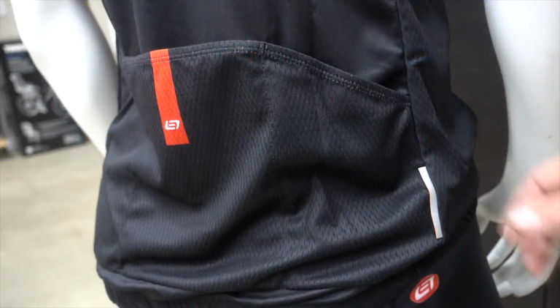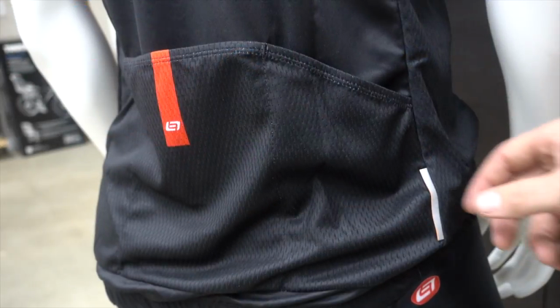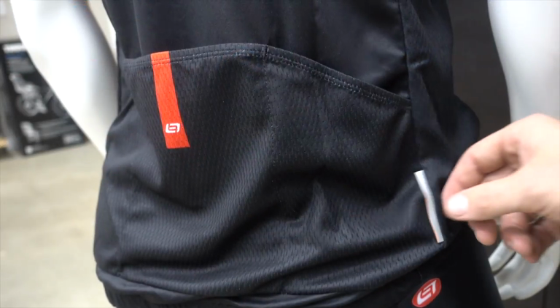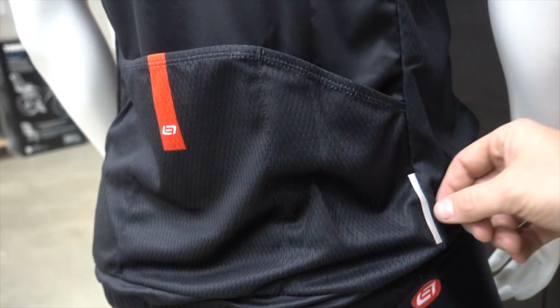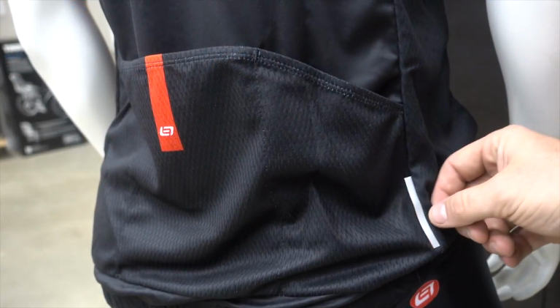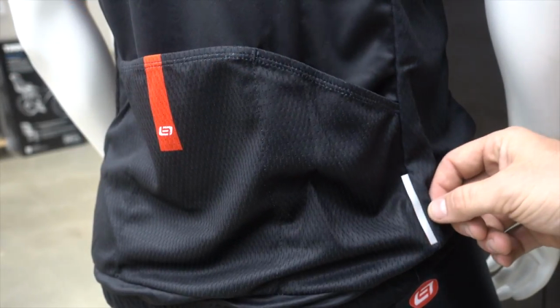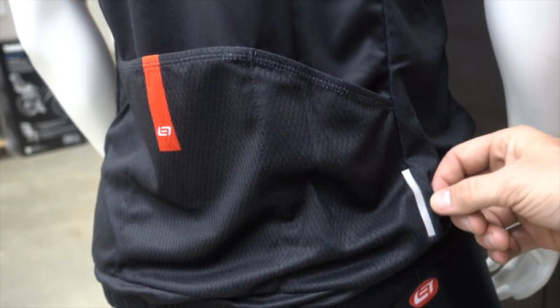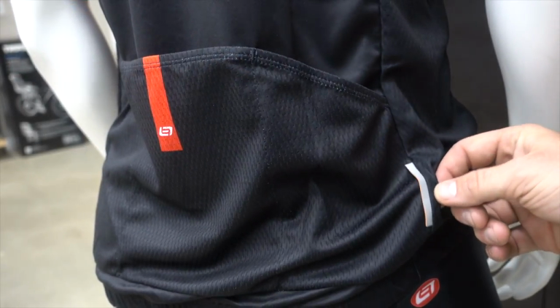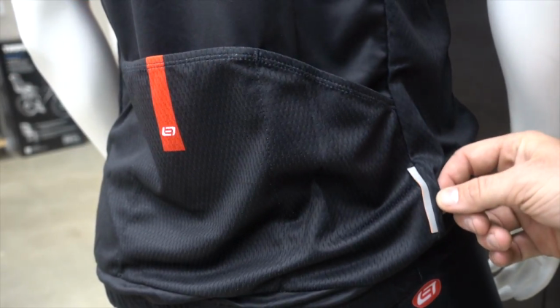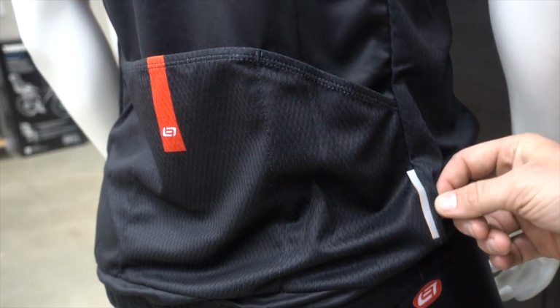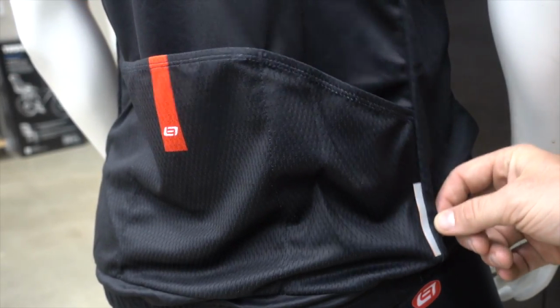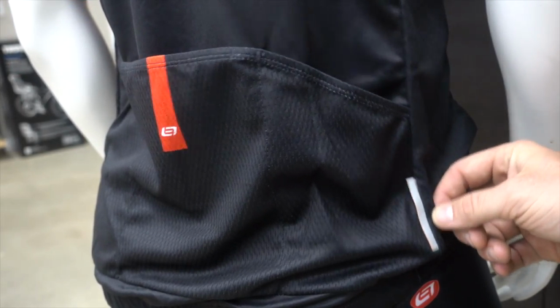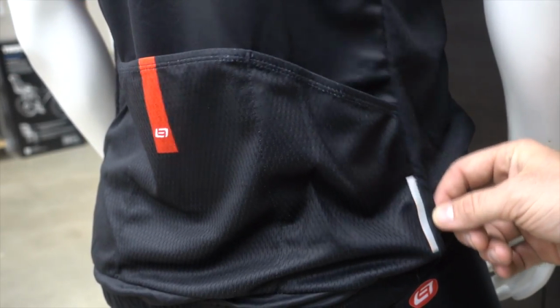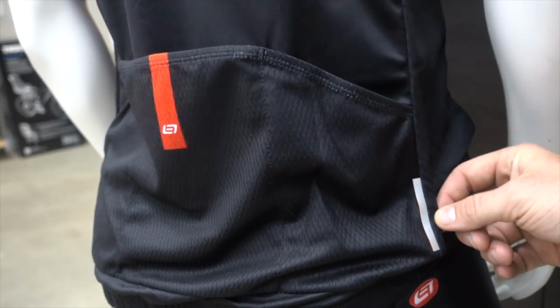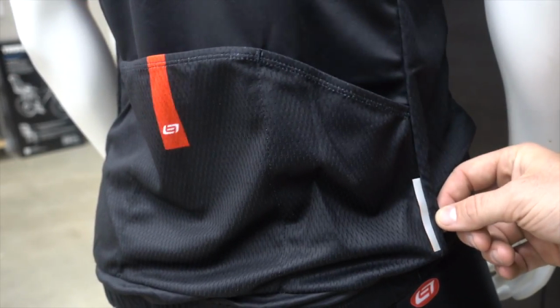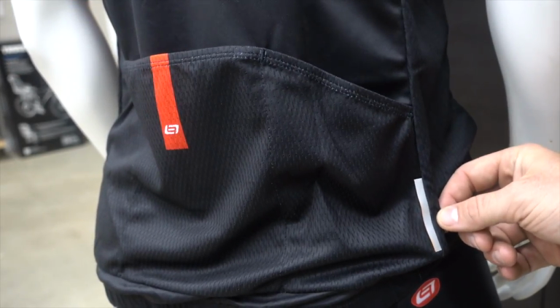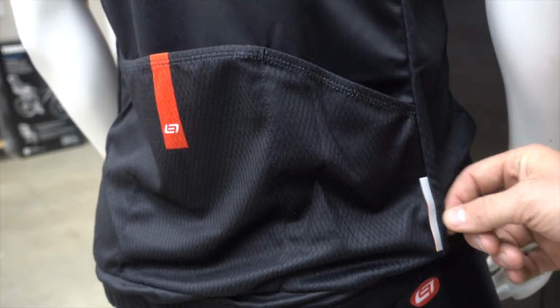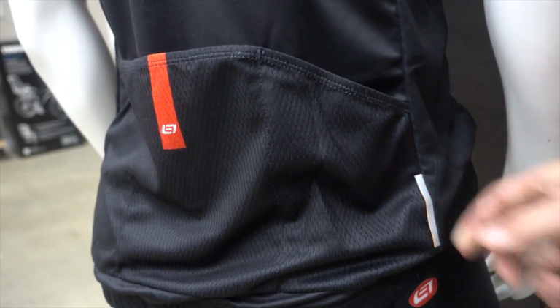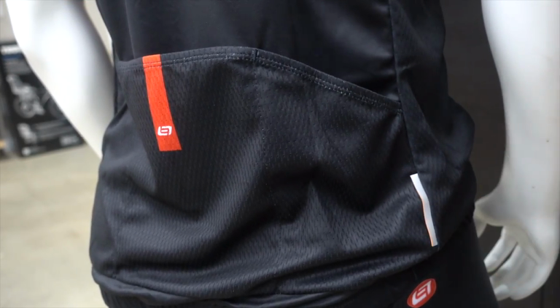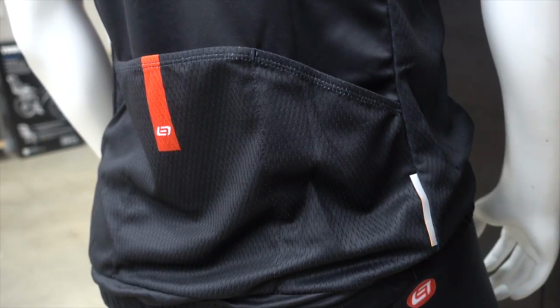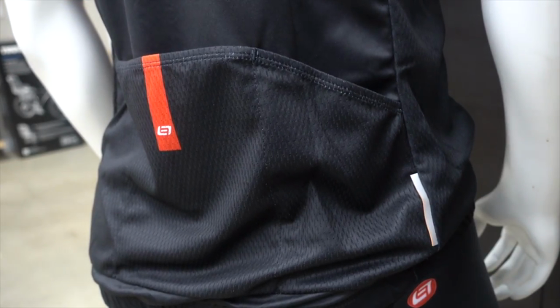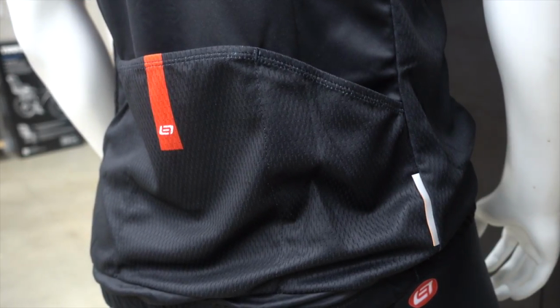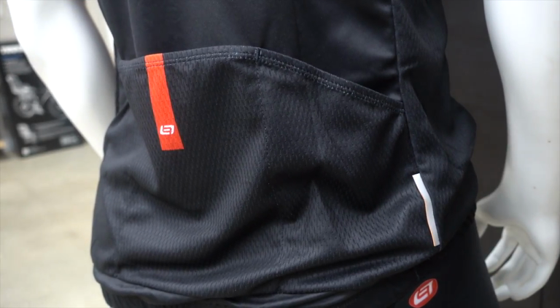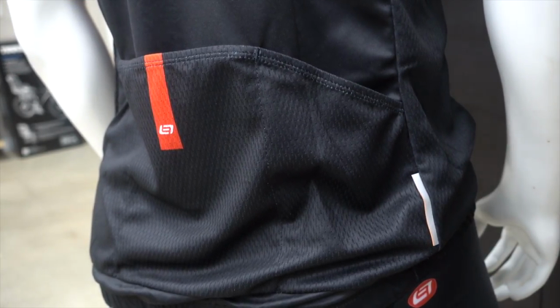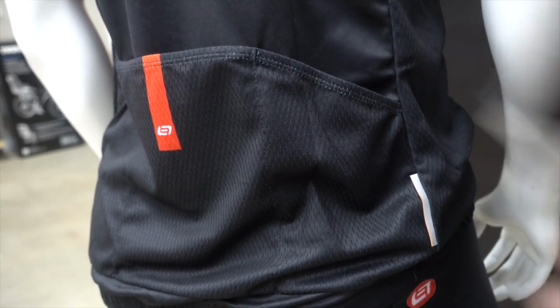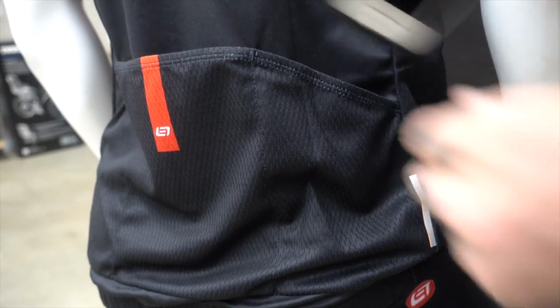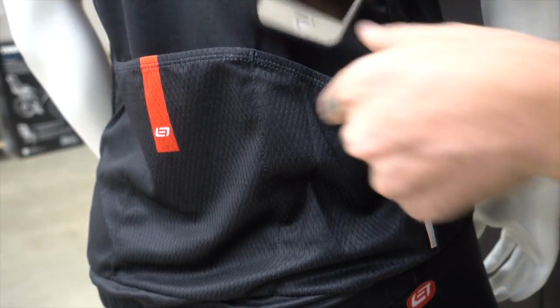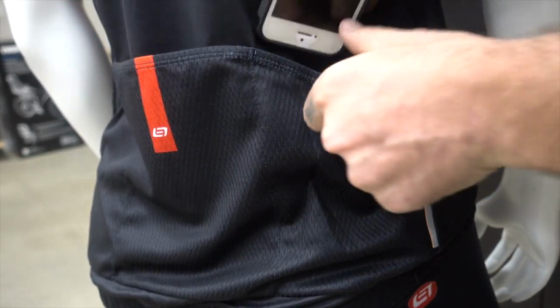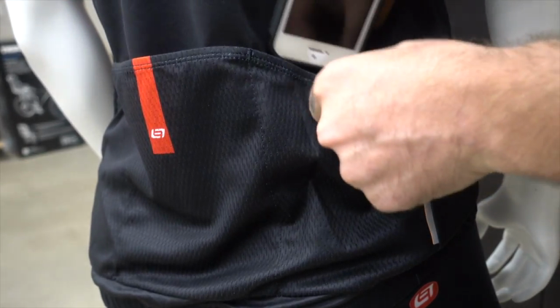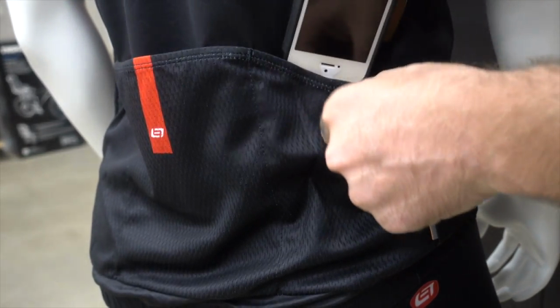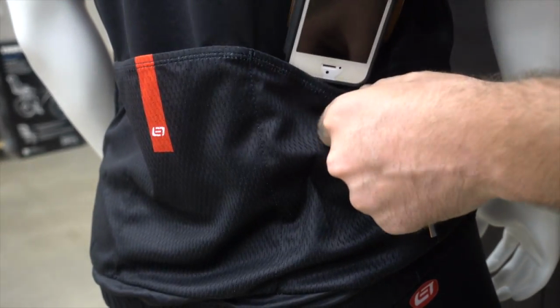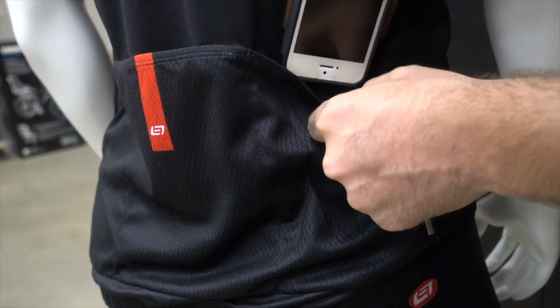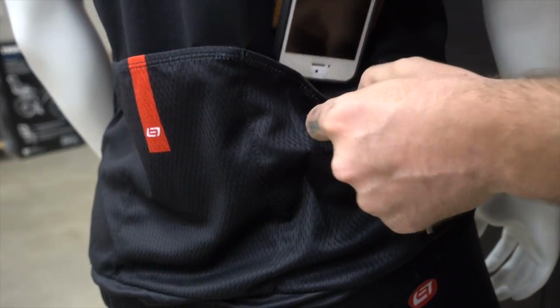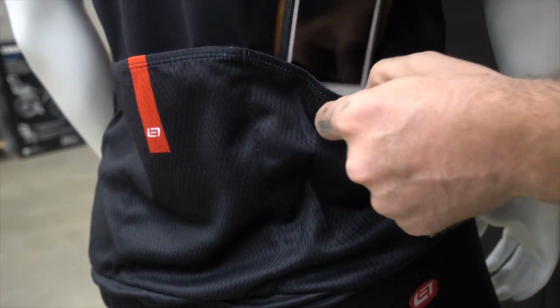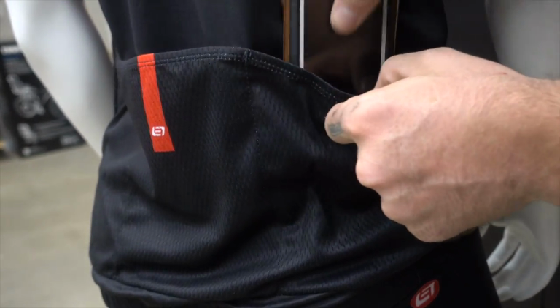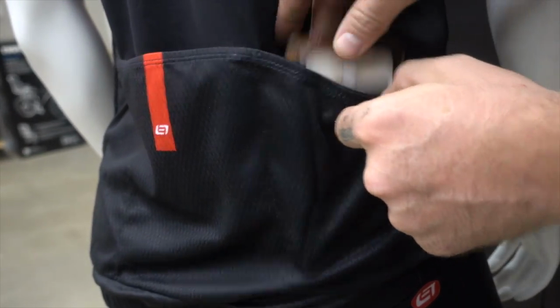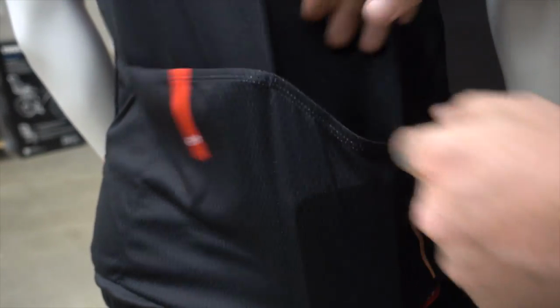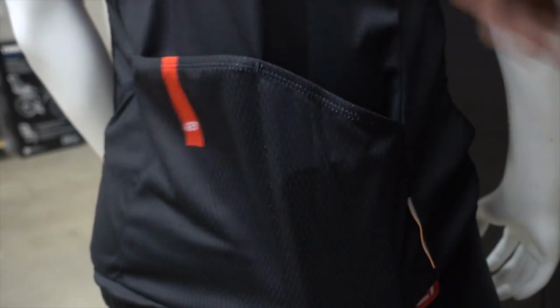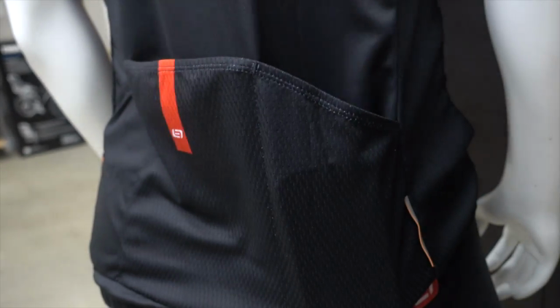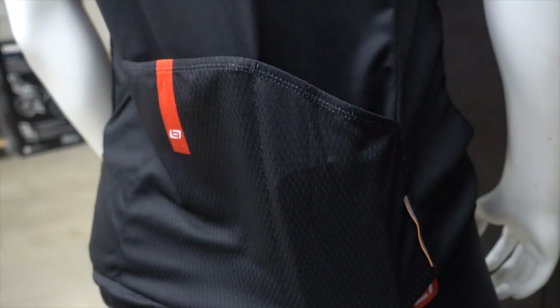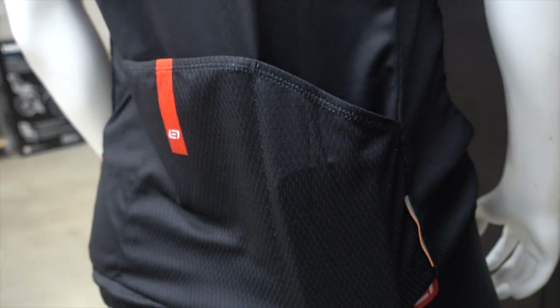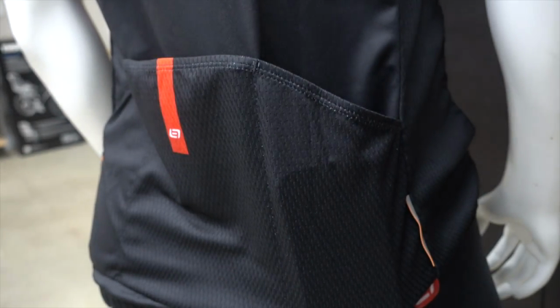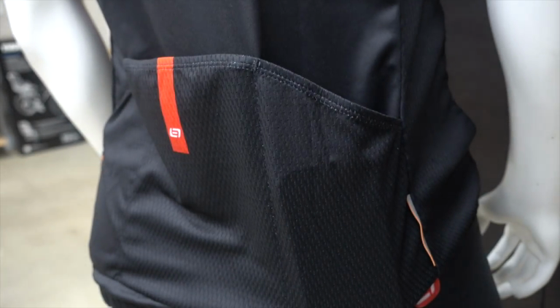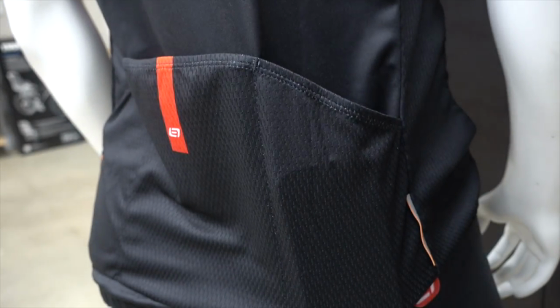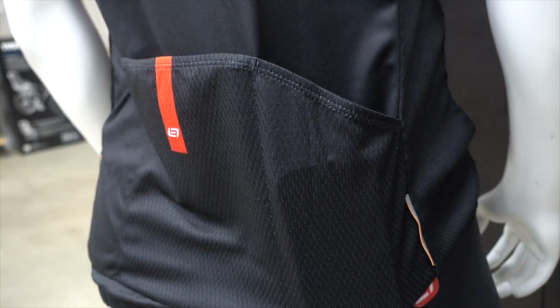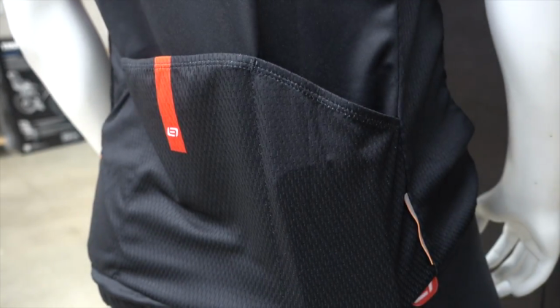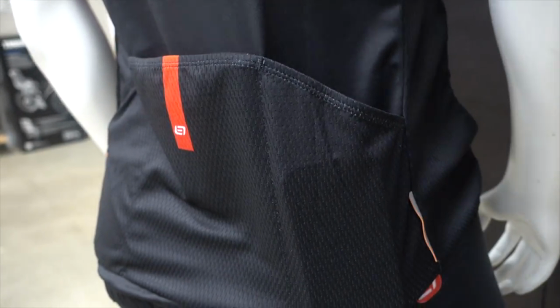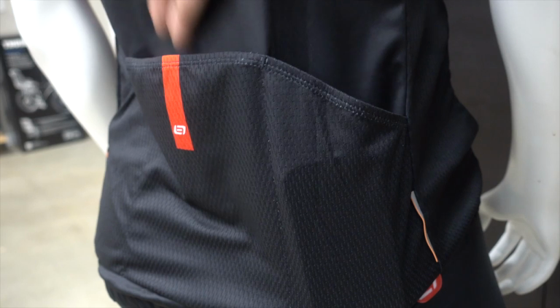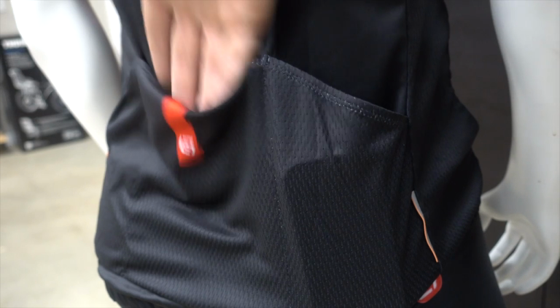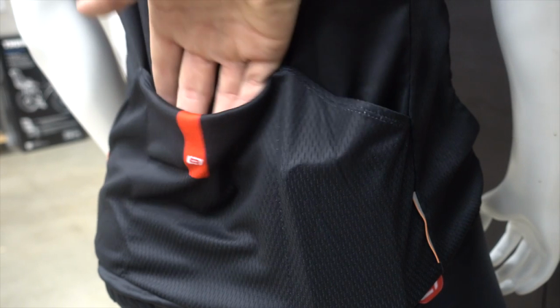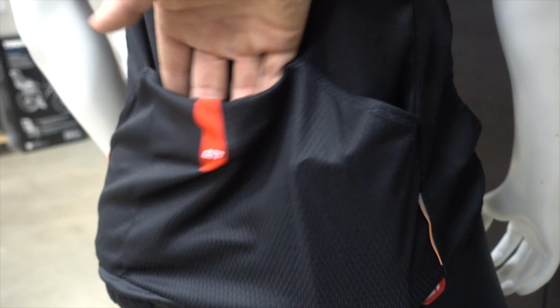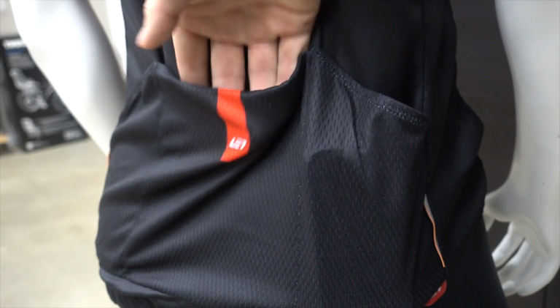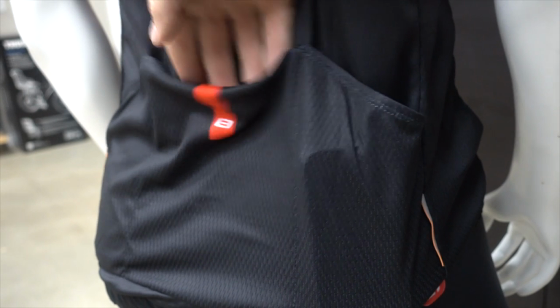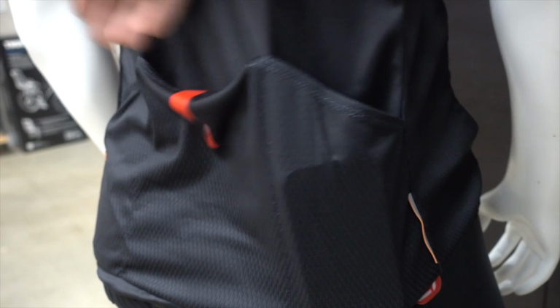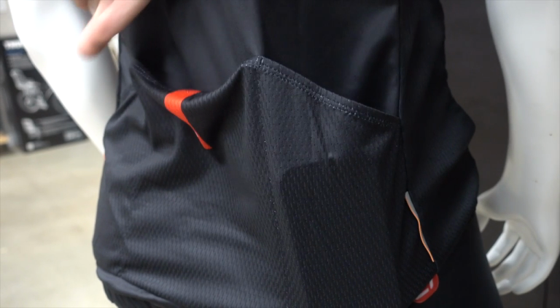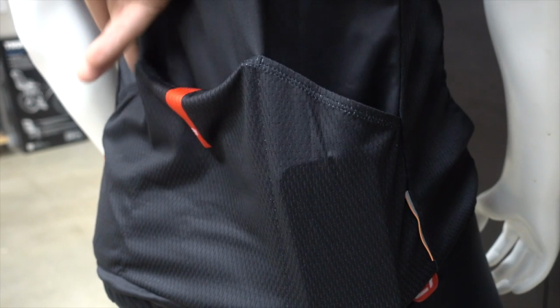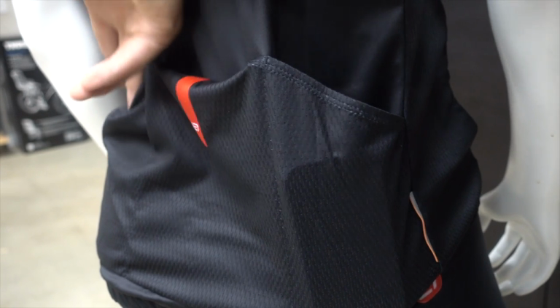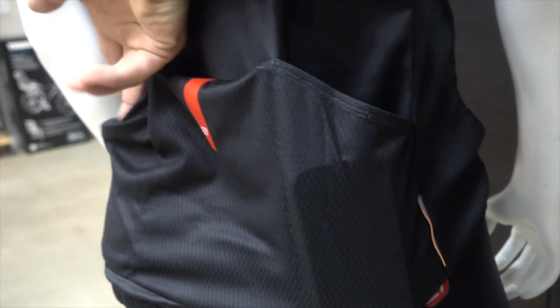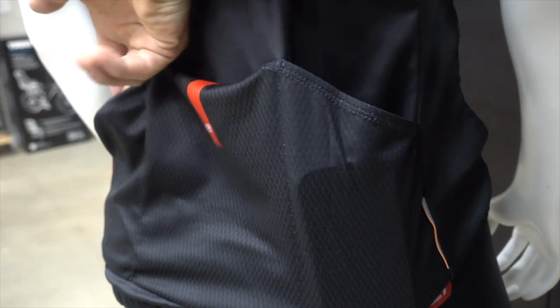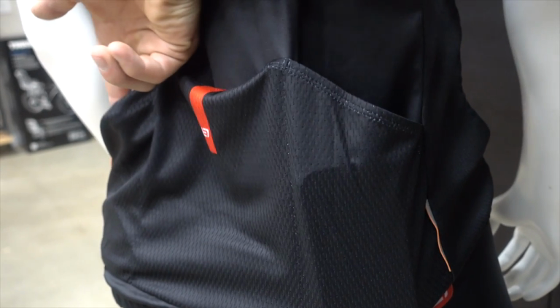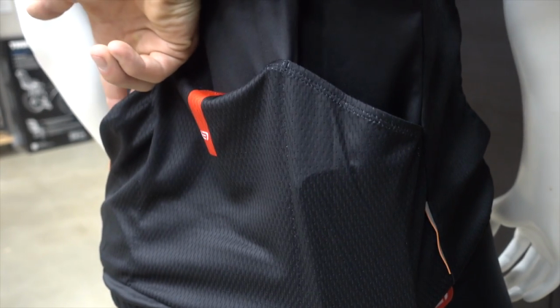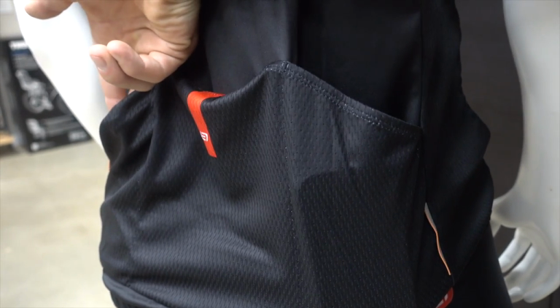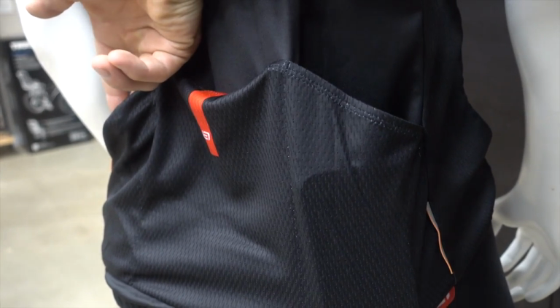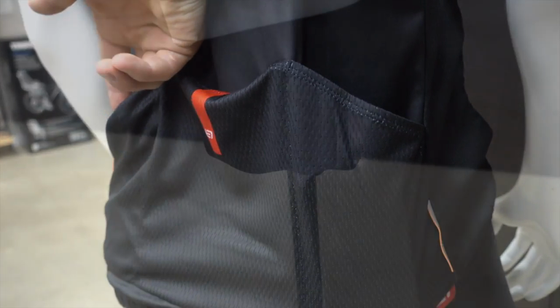We've got the 3M reflective highlight here to make you visible, and you can just drop your phone and wallet in the back pocket, with a spot for your tube and of course your banana.